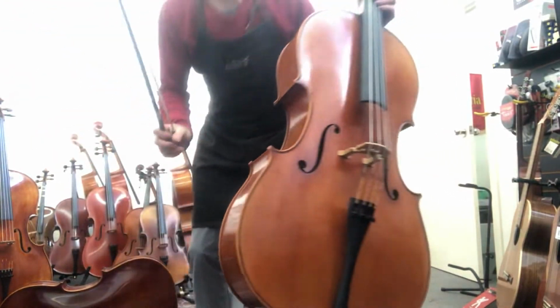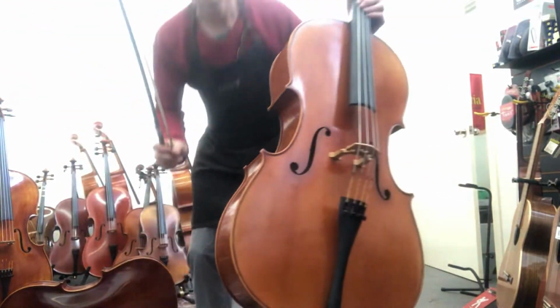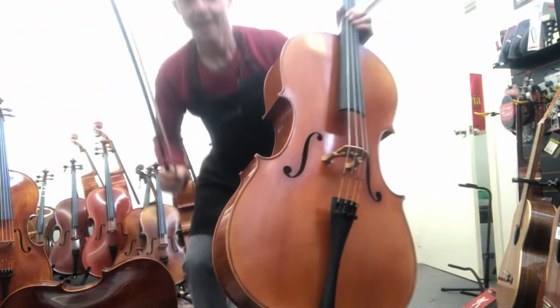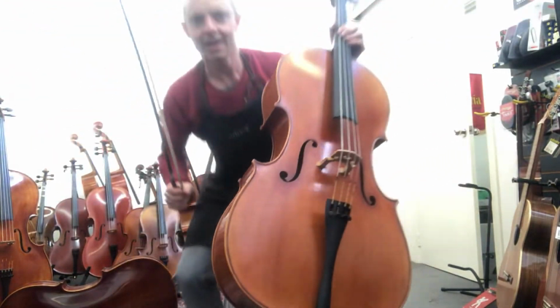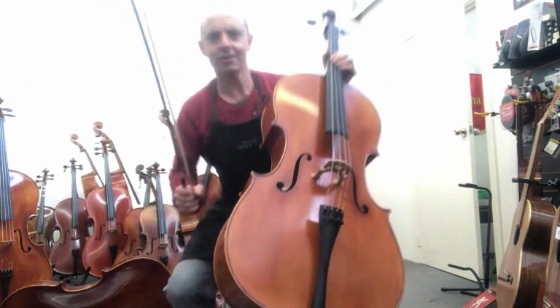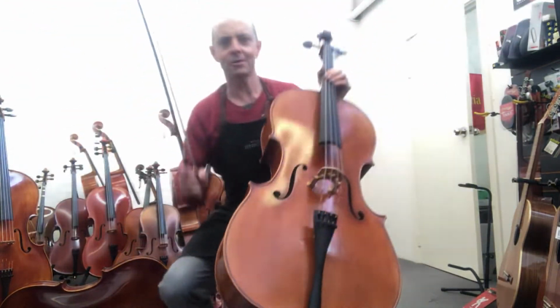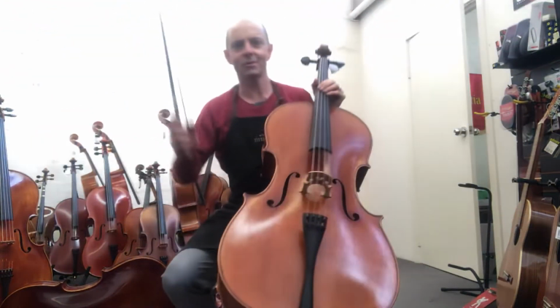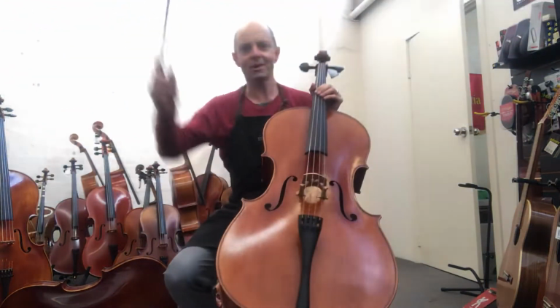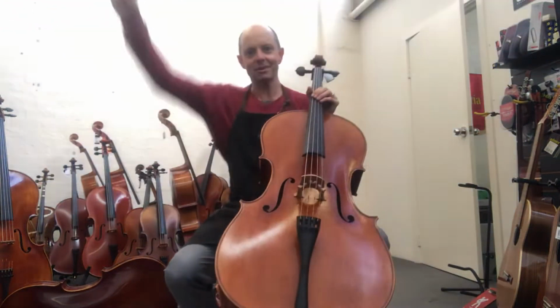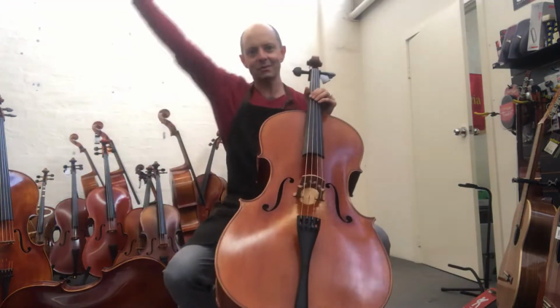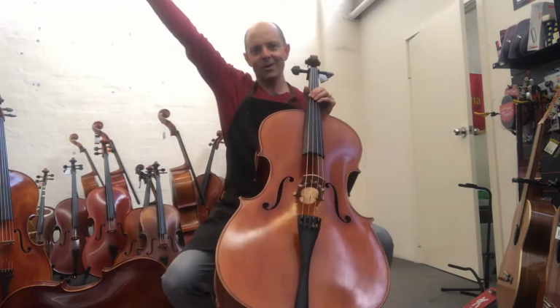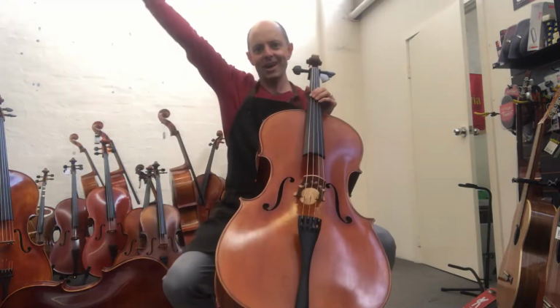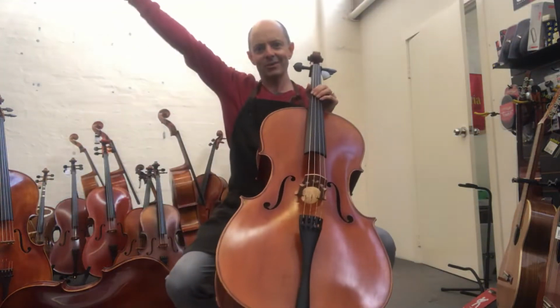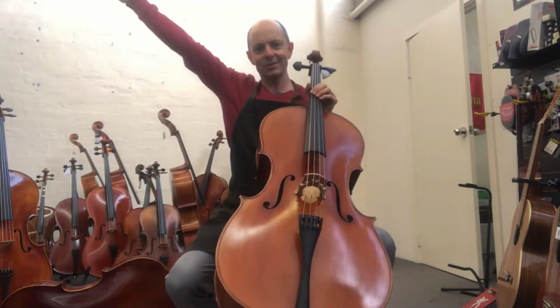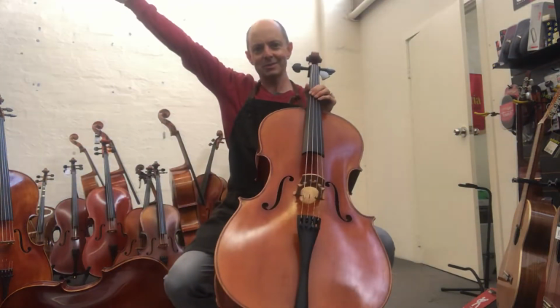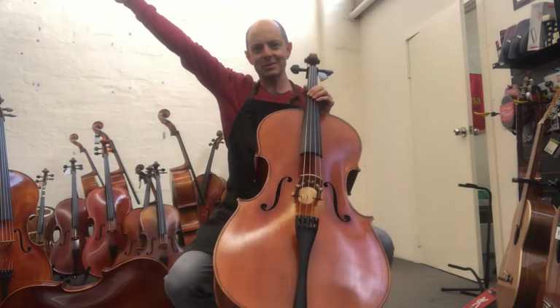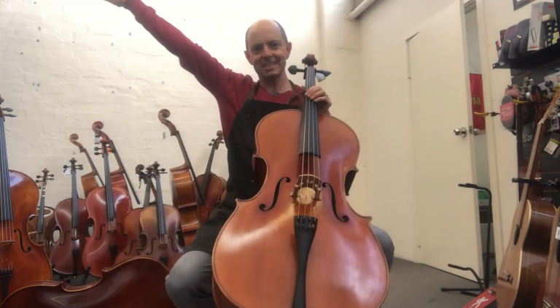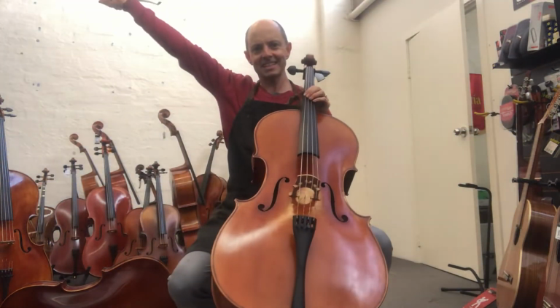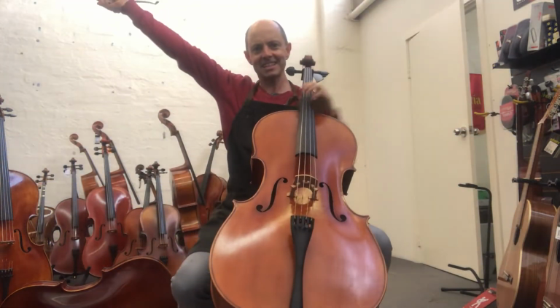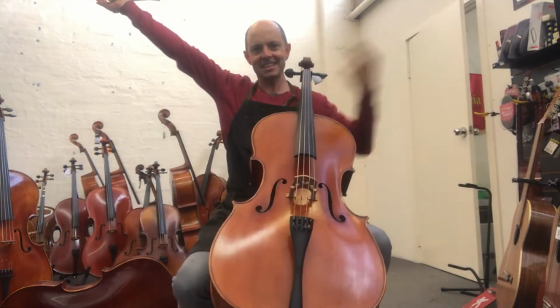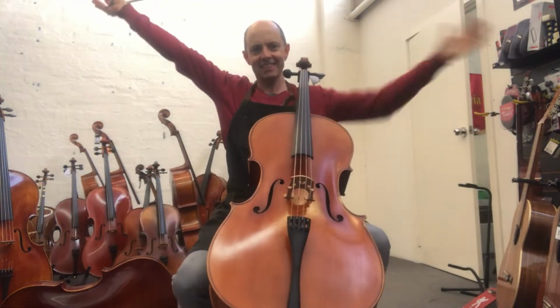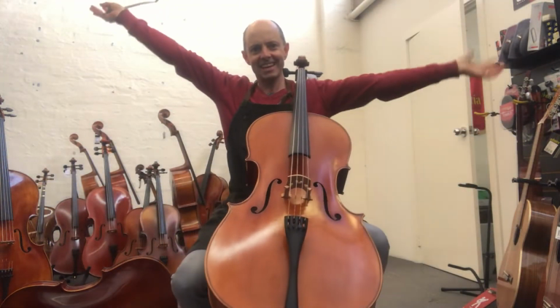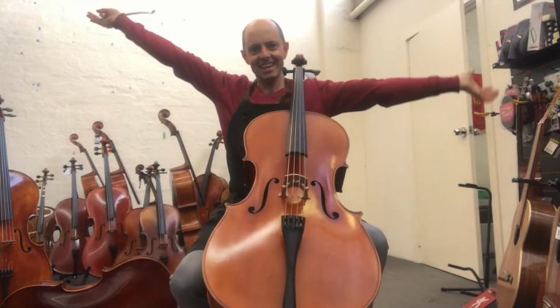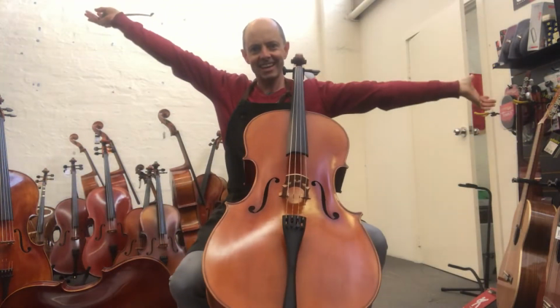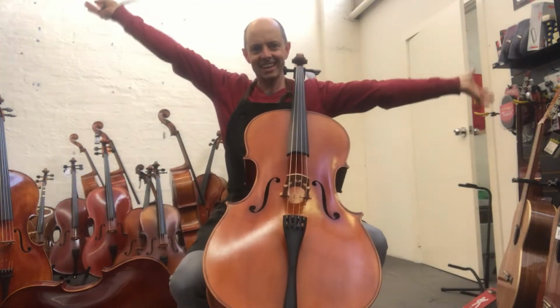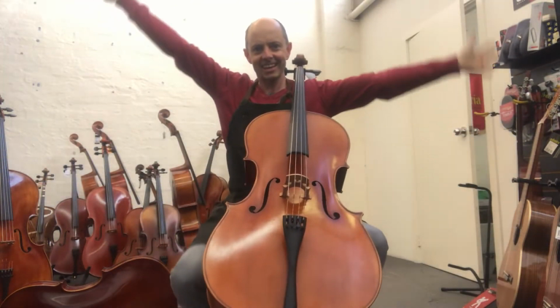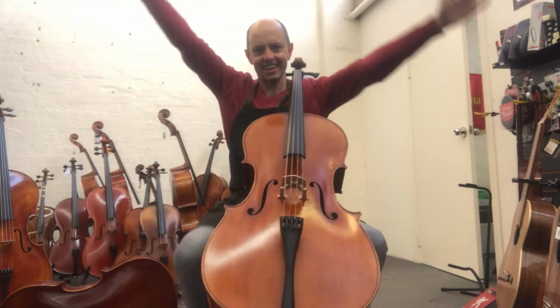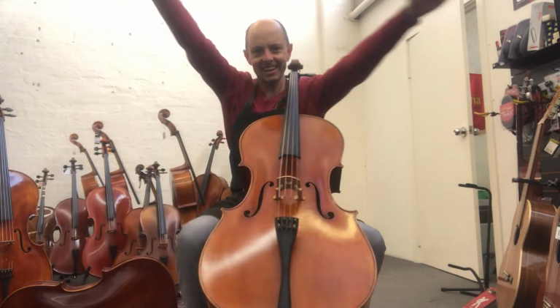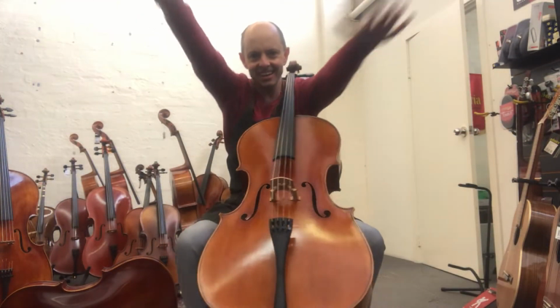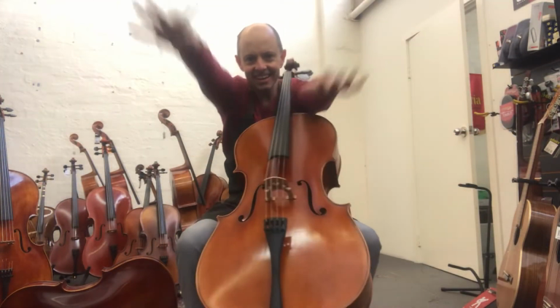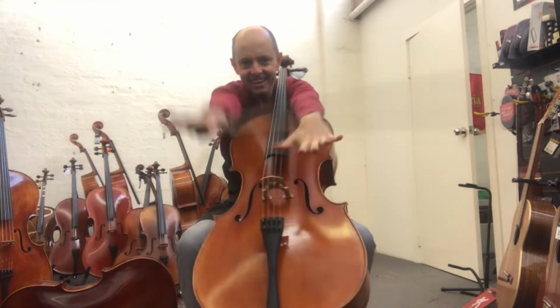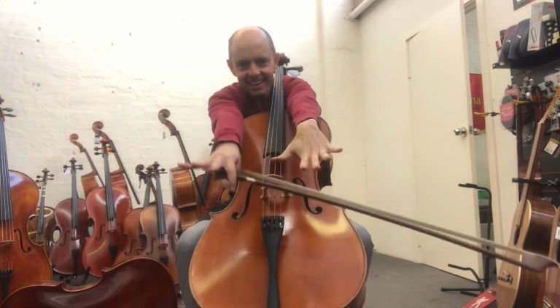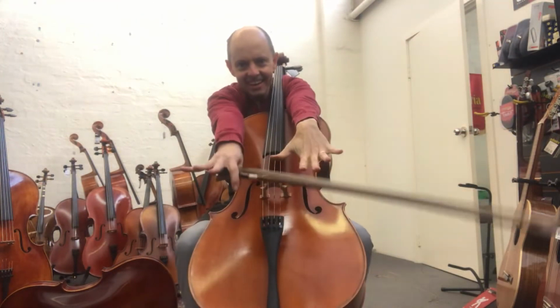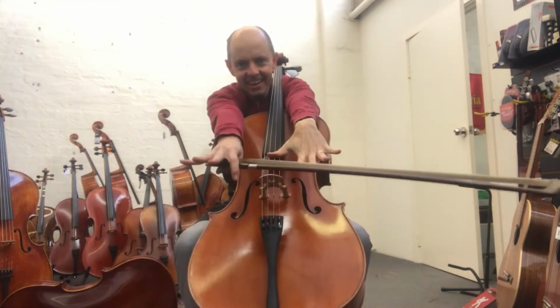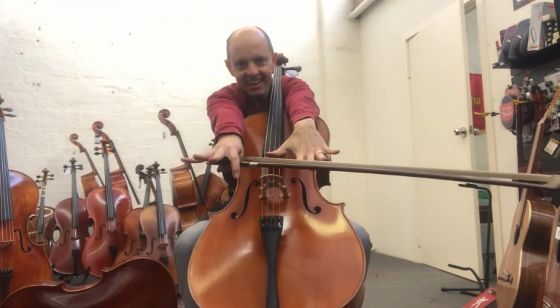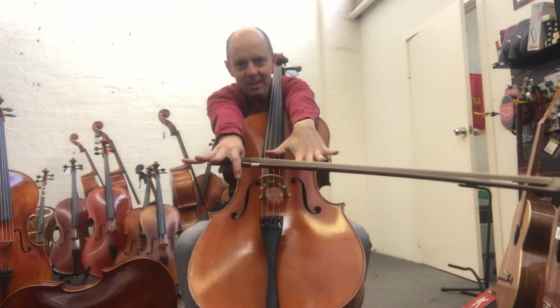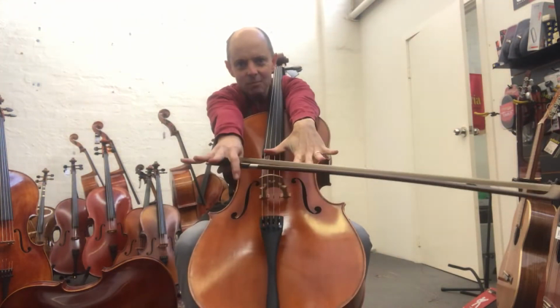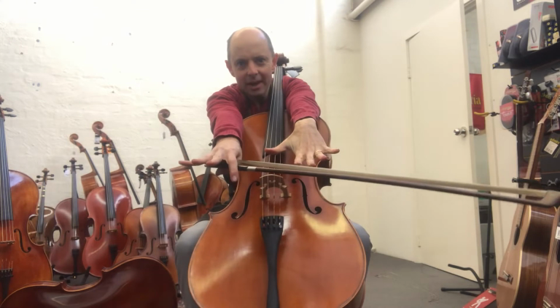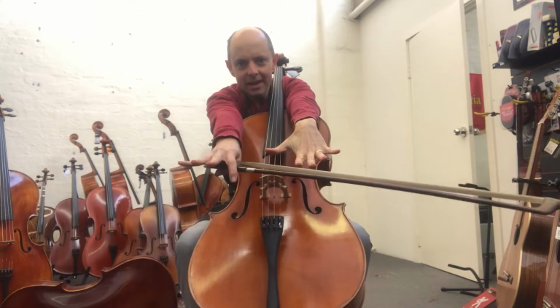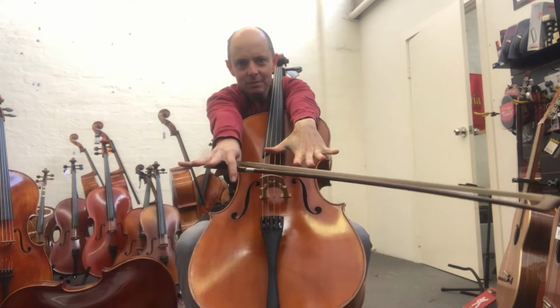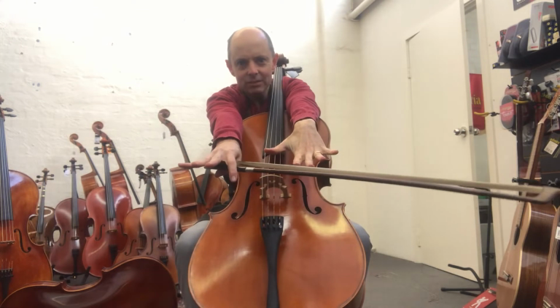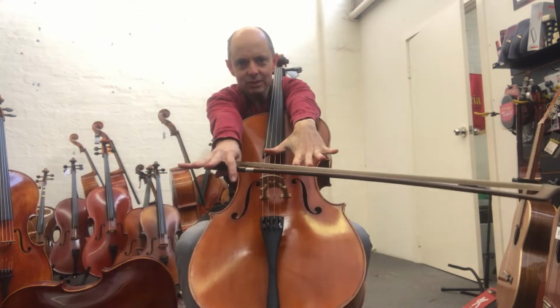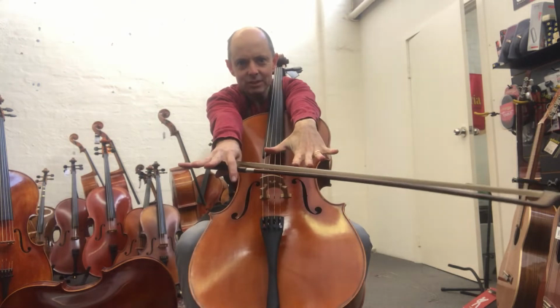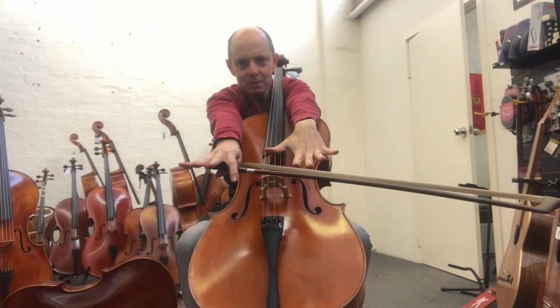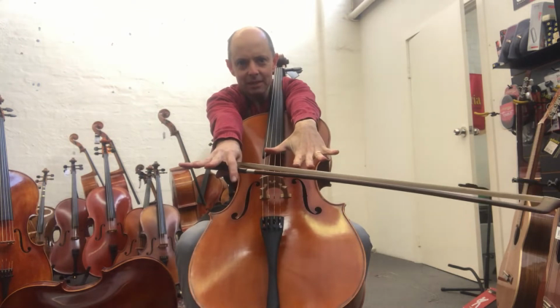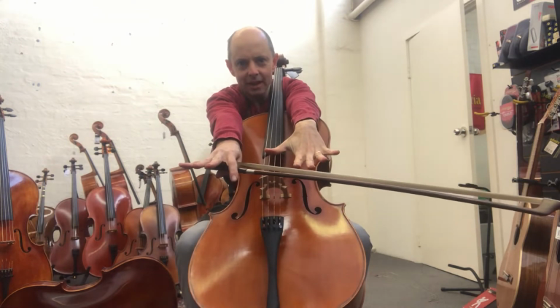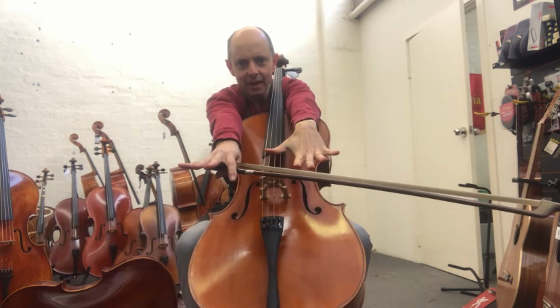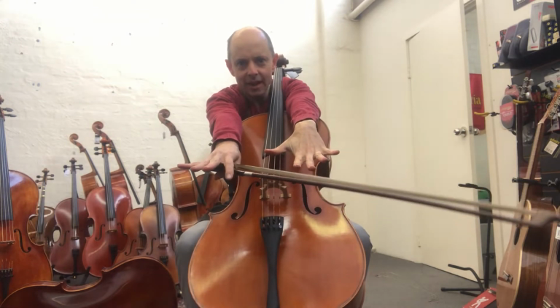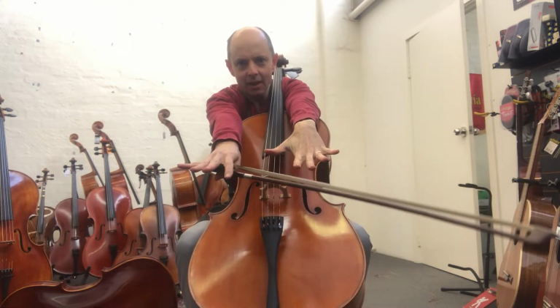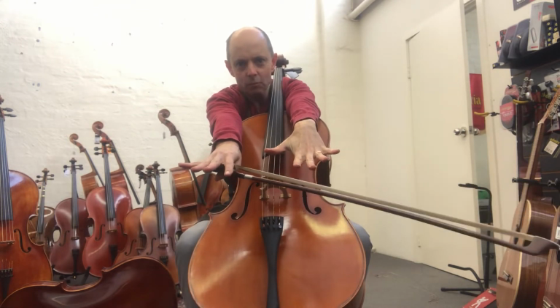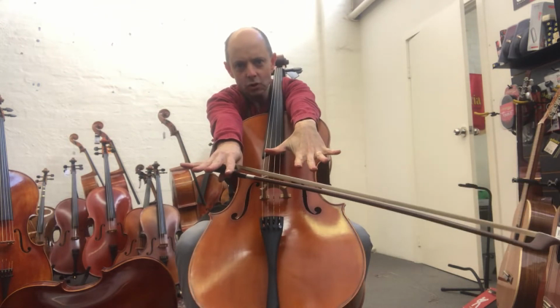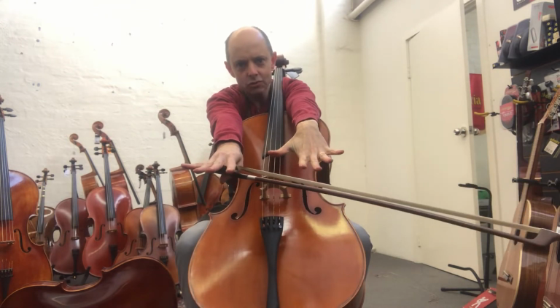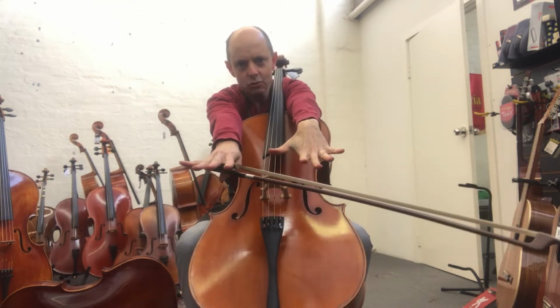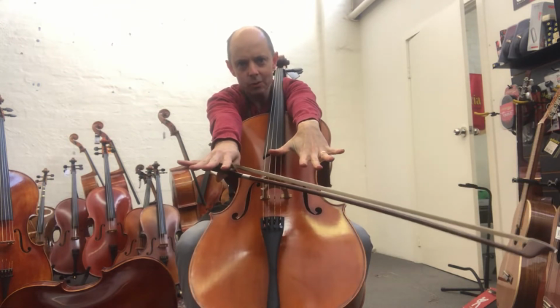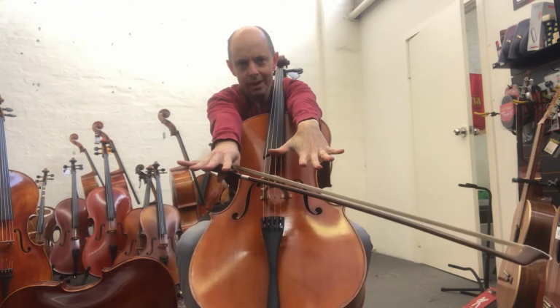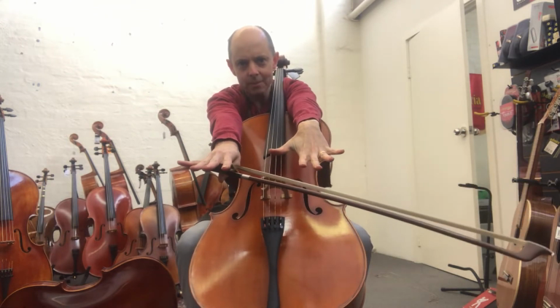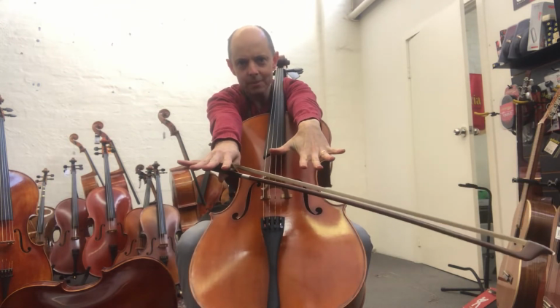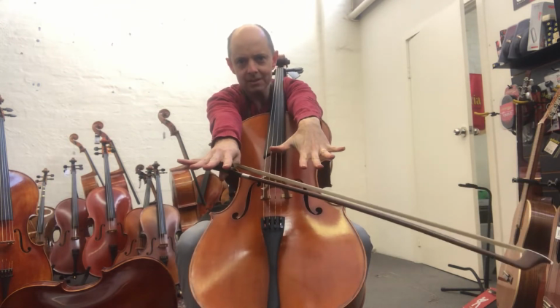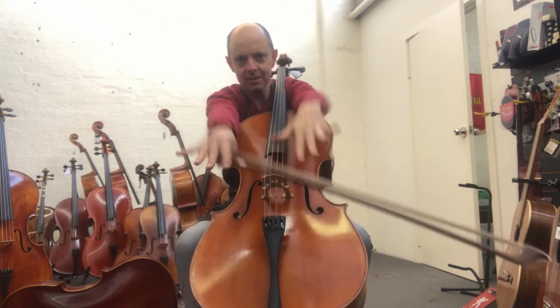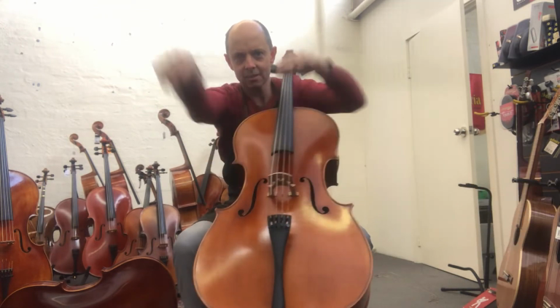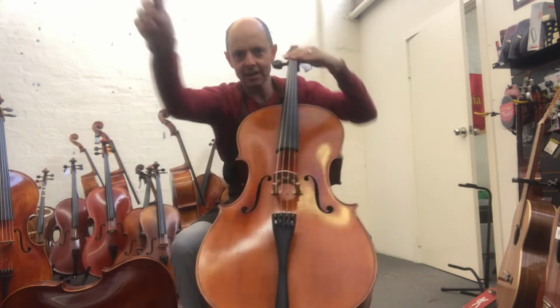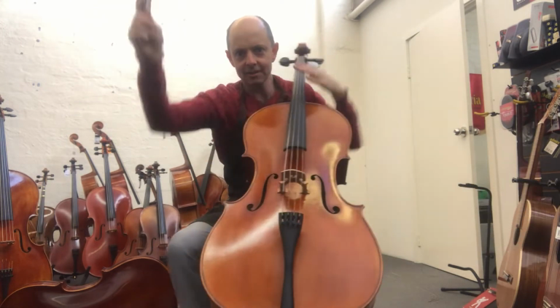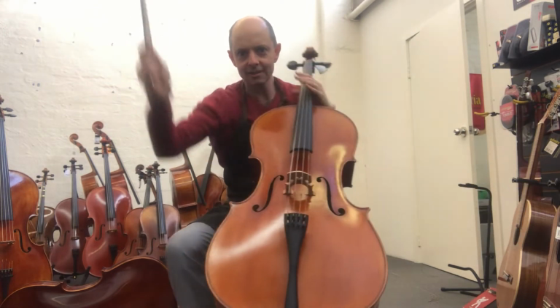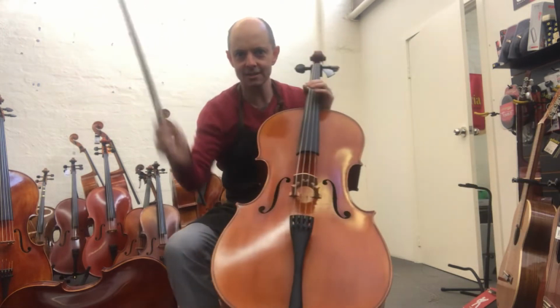Hello and welcome to Whitehorse Music TV! My name is Richard Badena and I'm not sure why I'm posing like this.